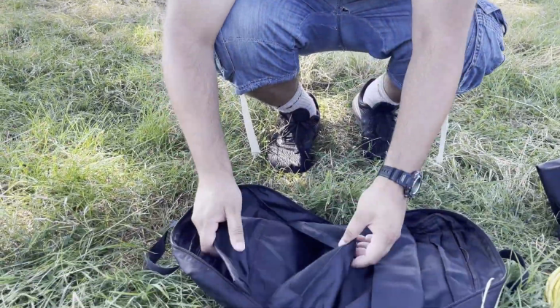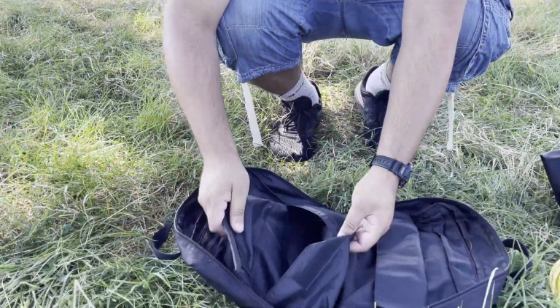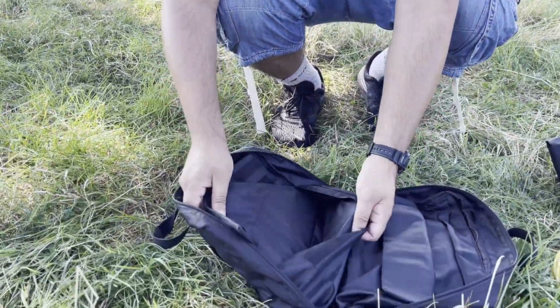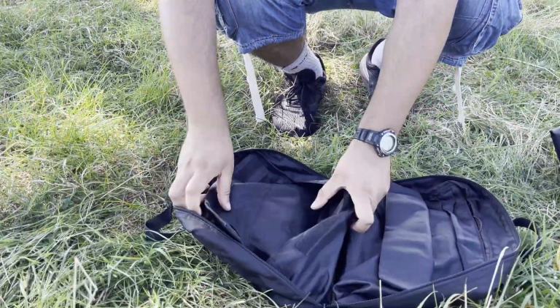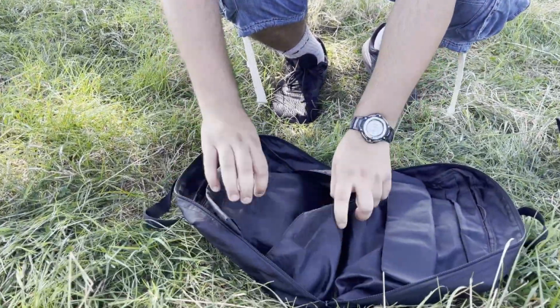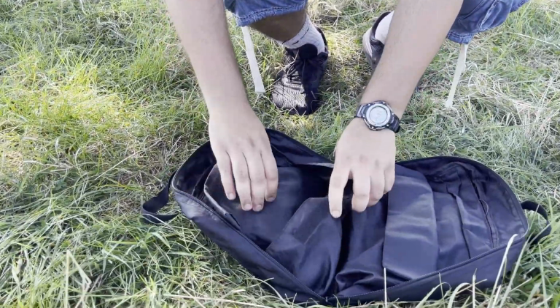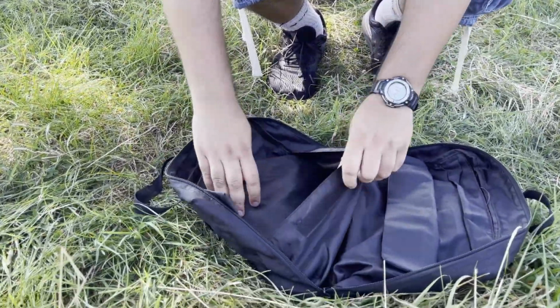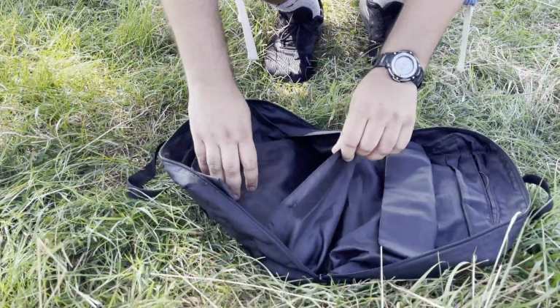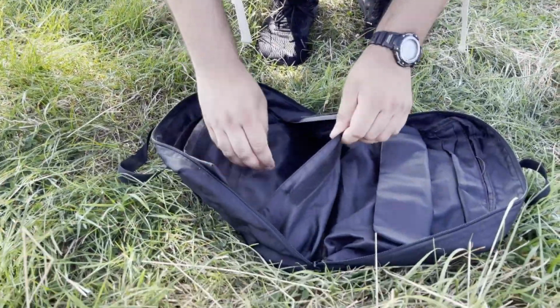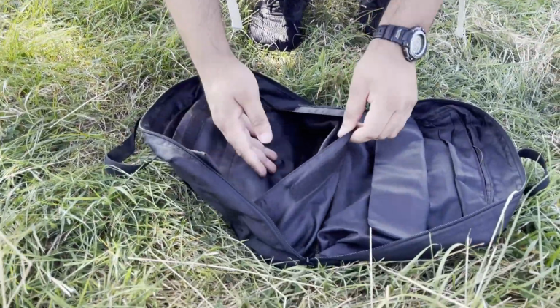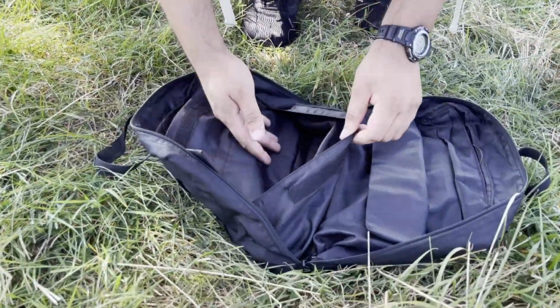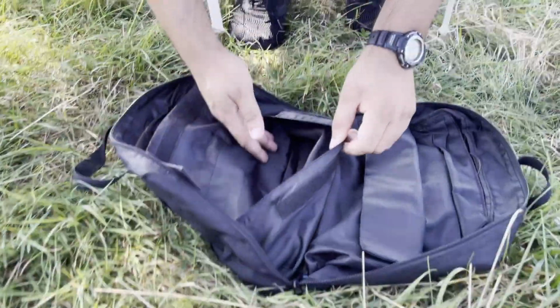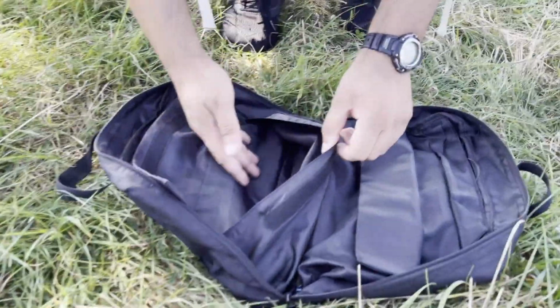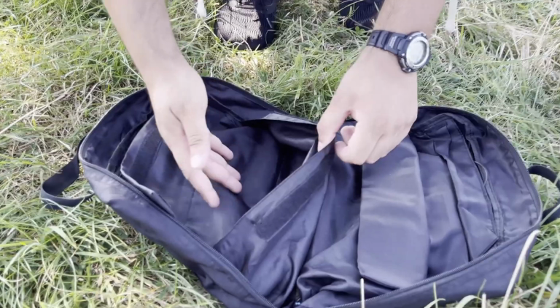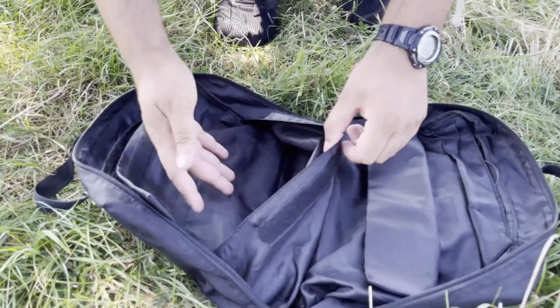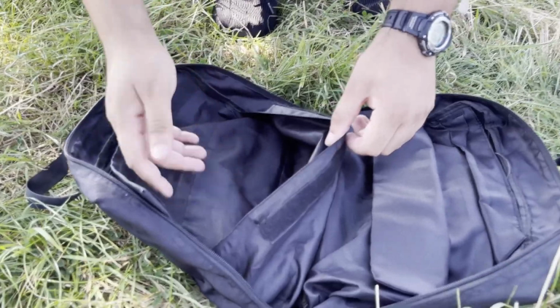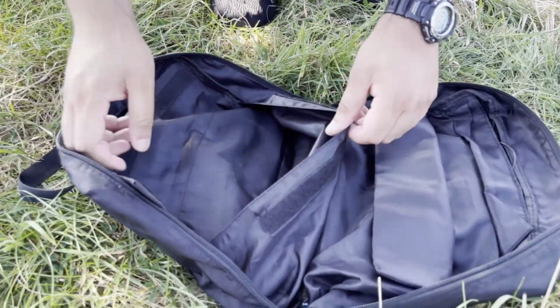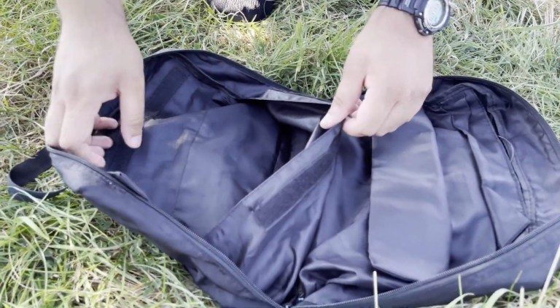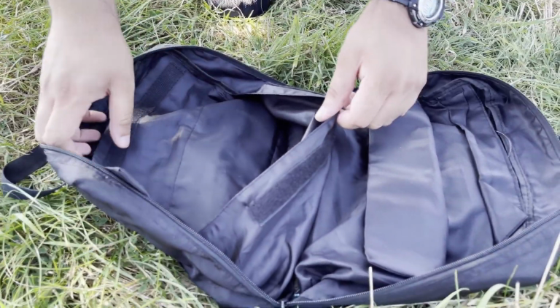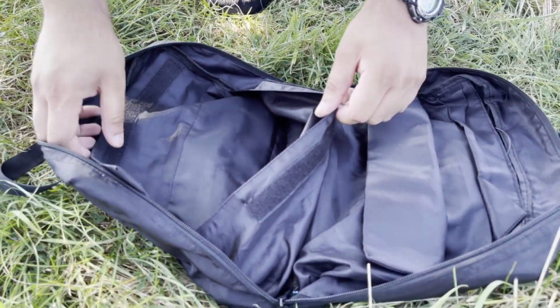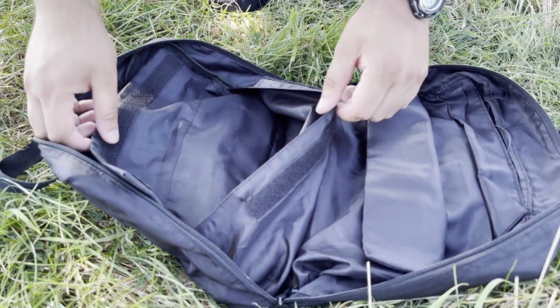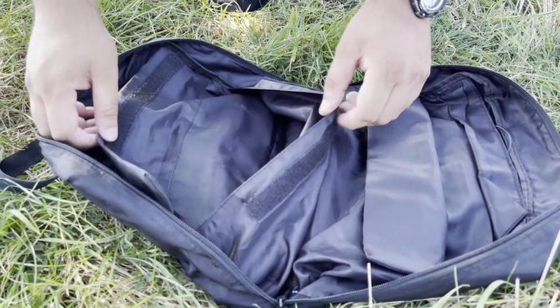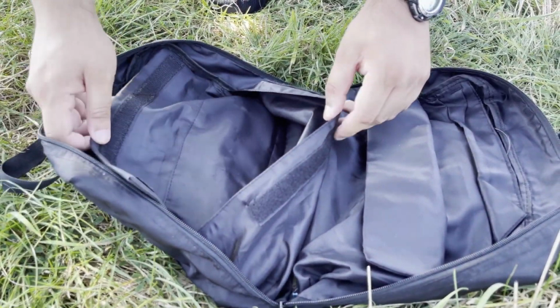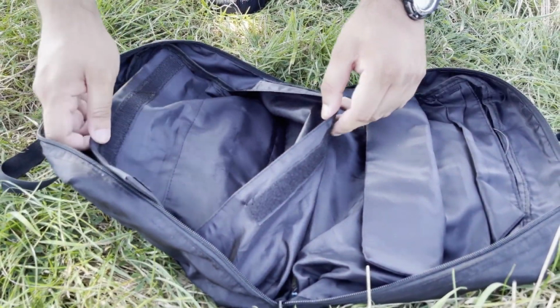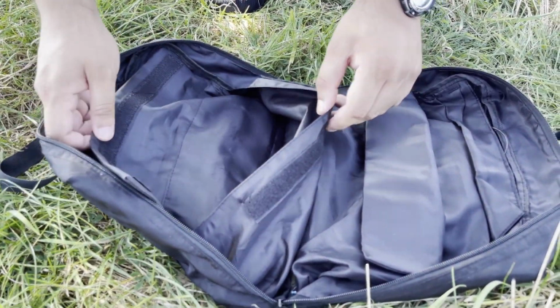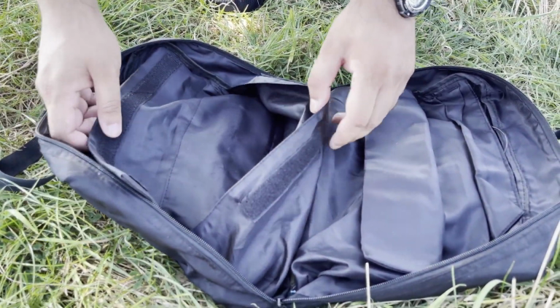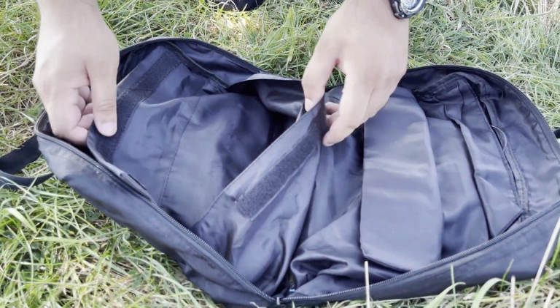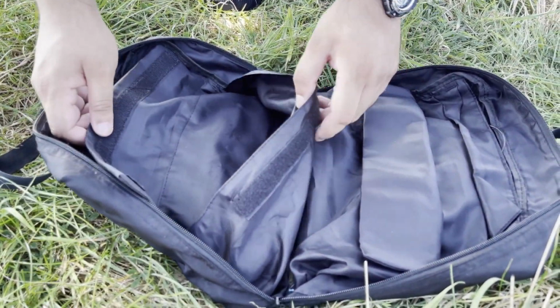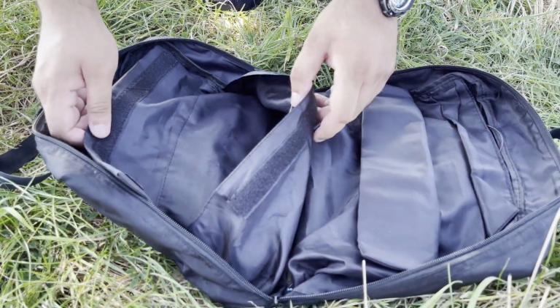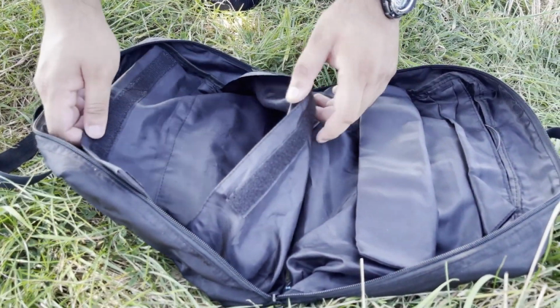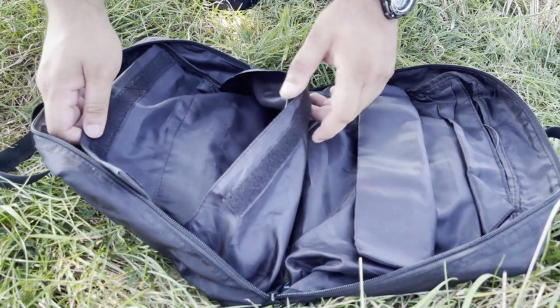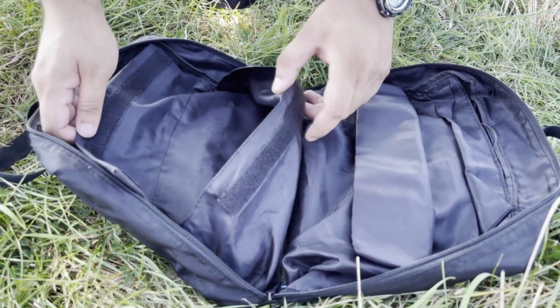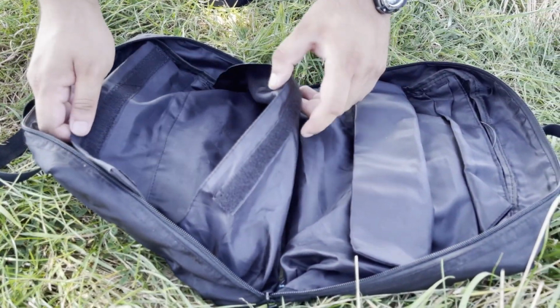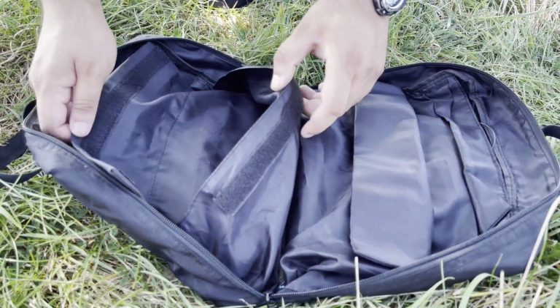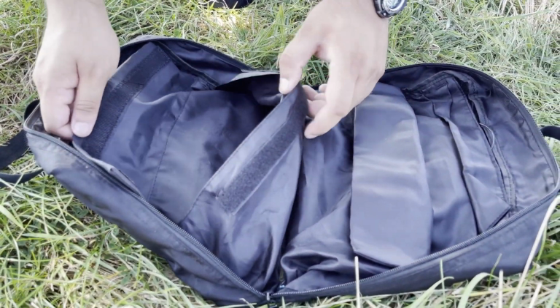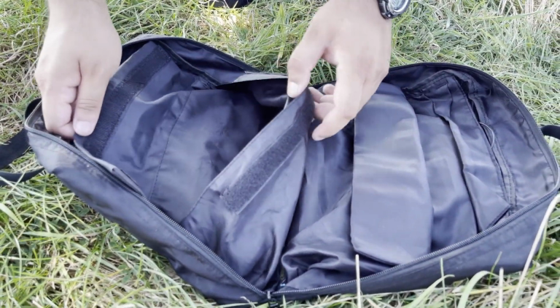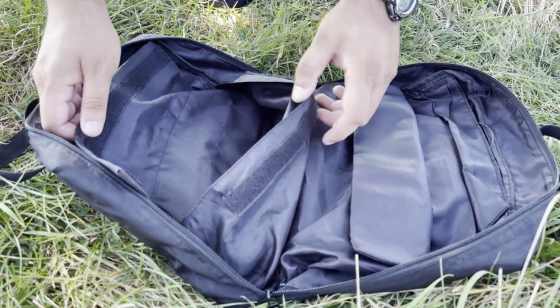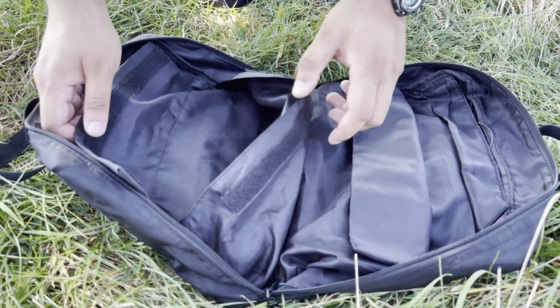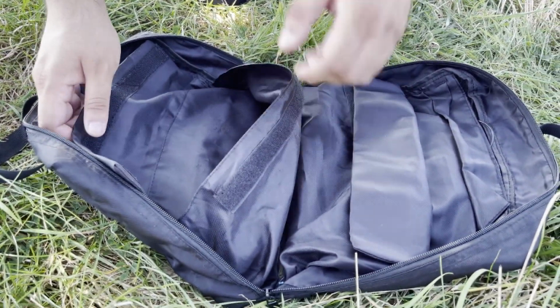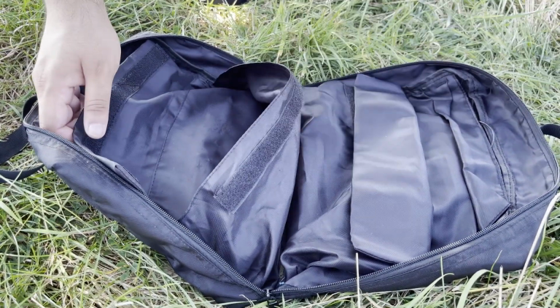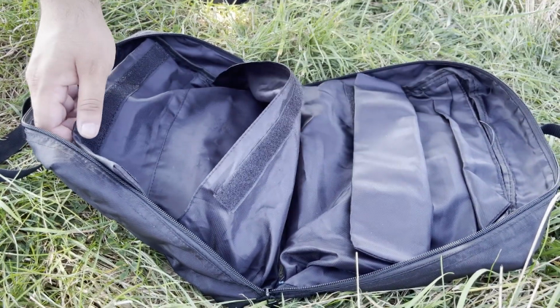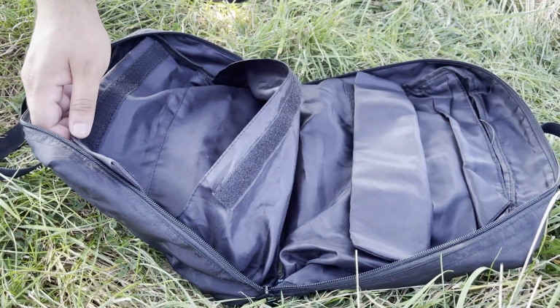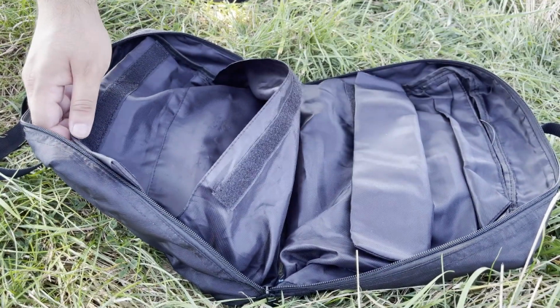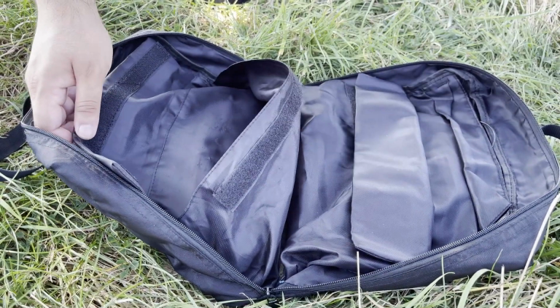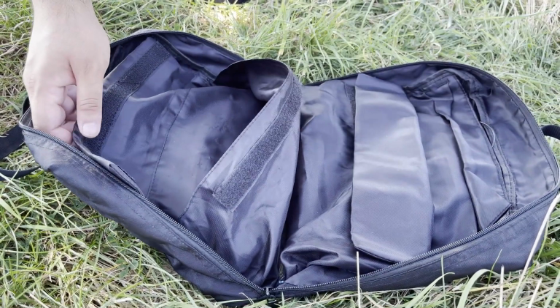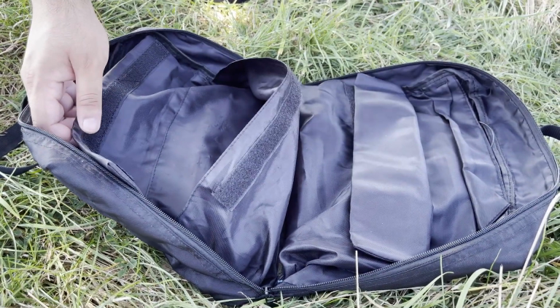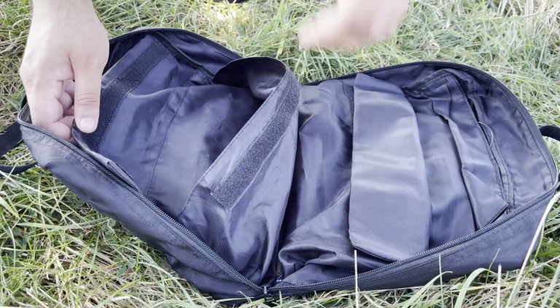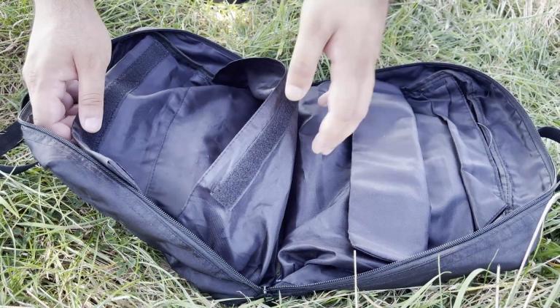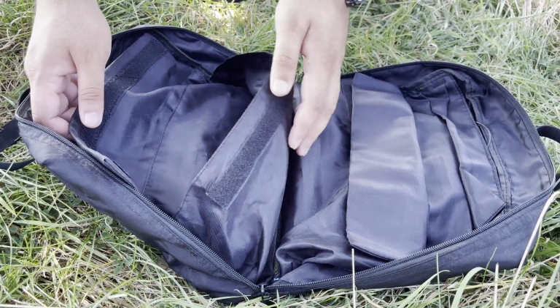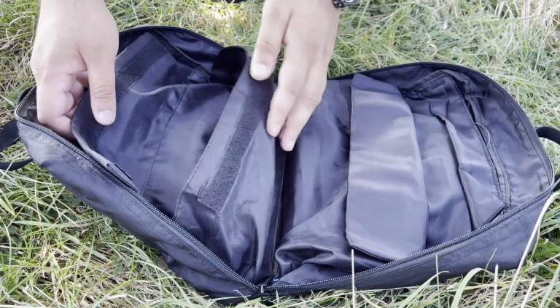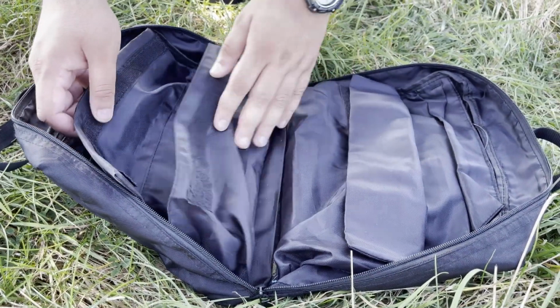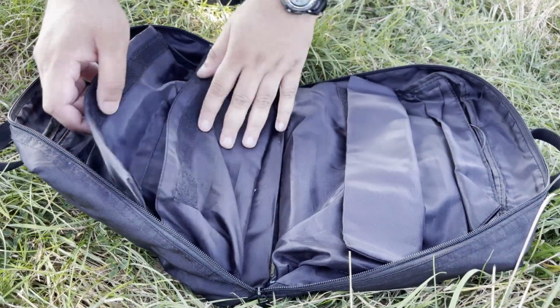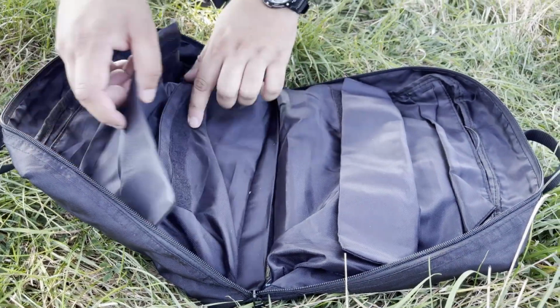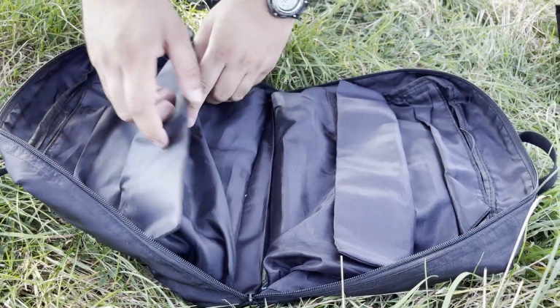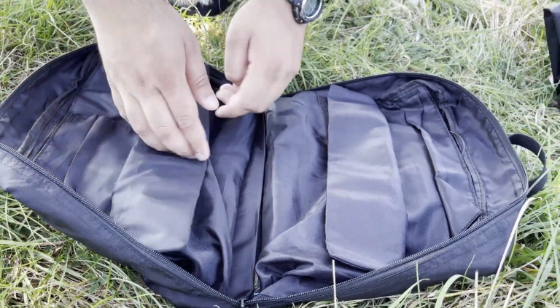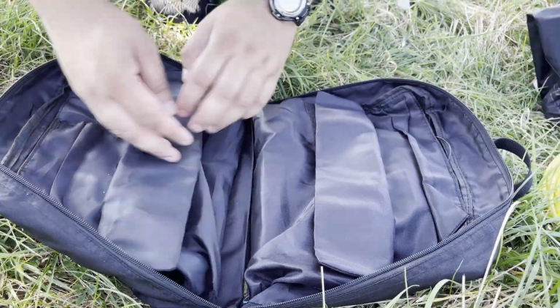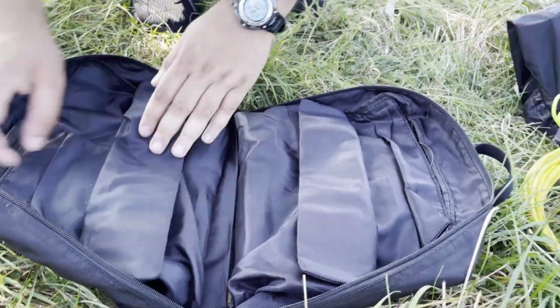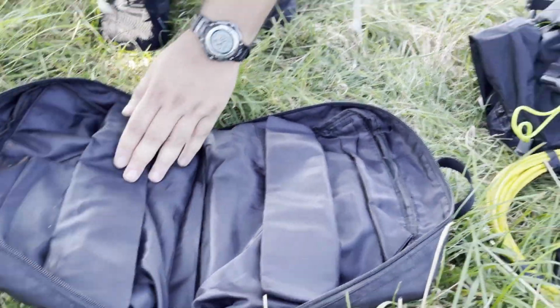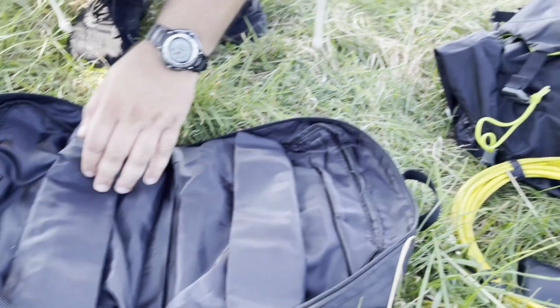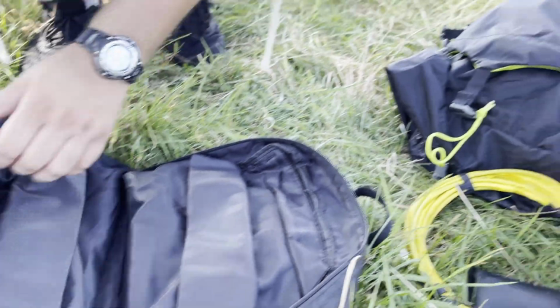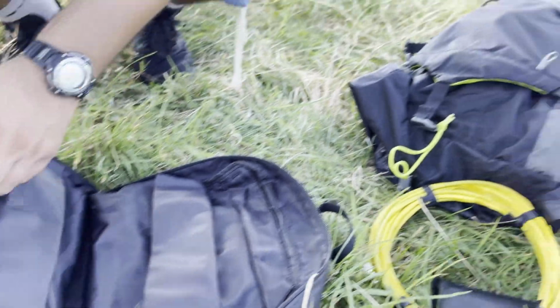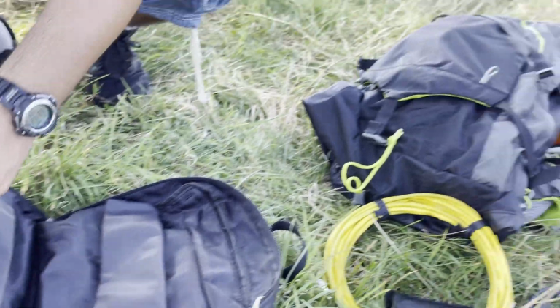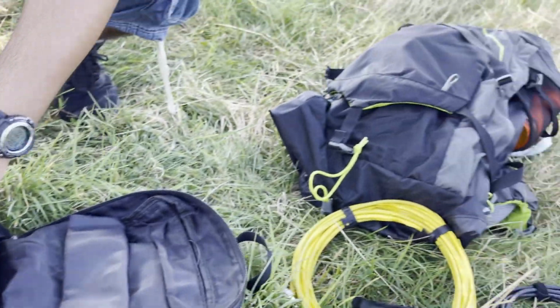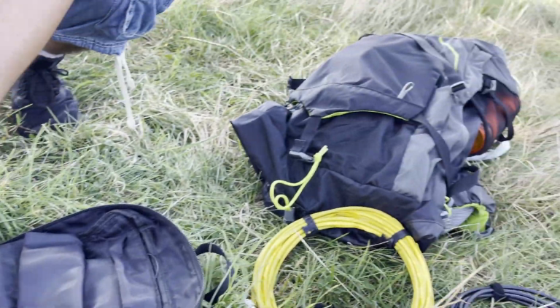In this pocket you usually have the Nano VNA, but at the moment it's in the backpack because I was charging it and just threw it in last minute.